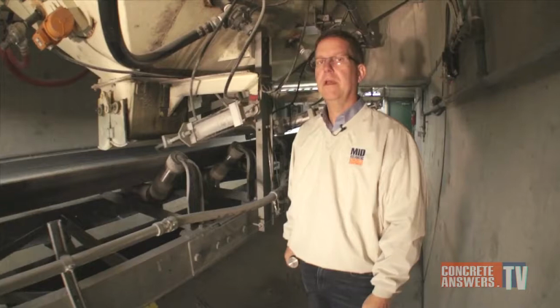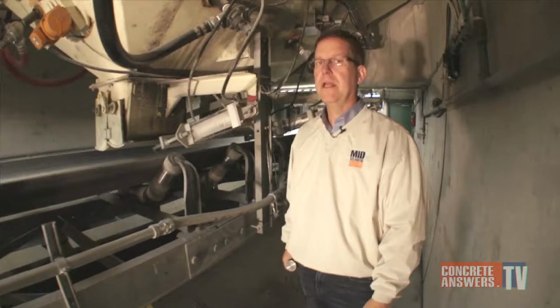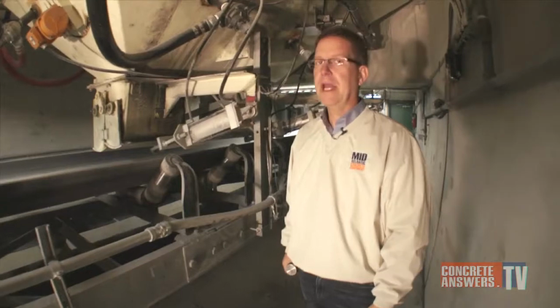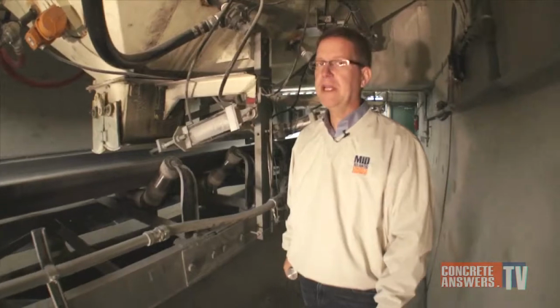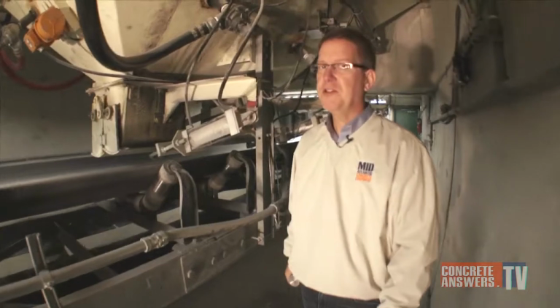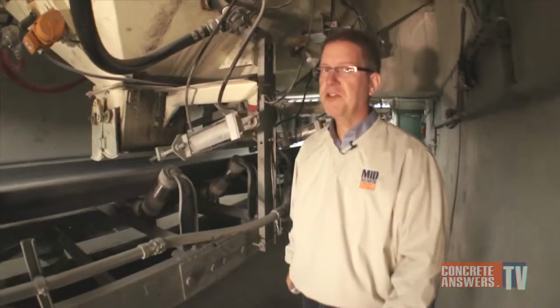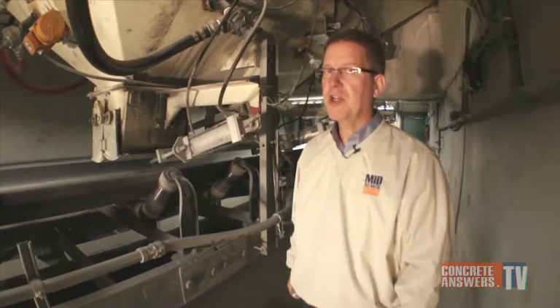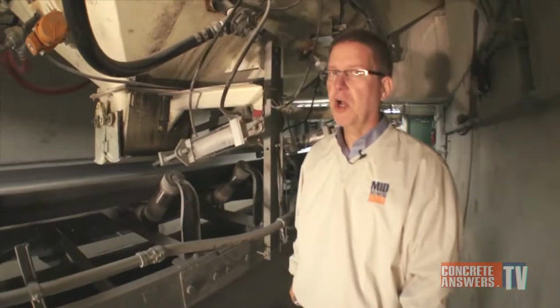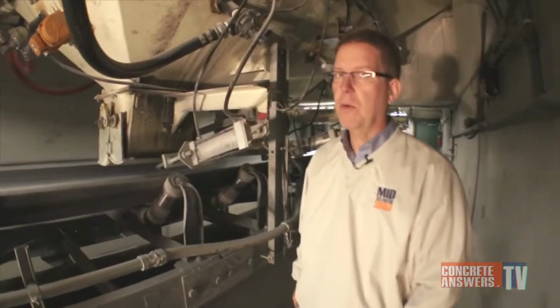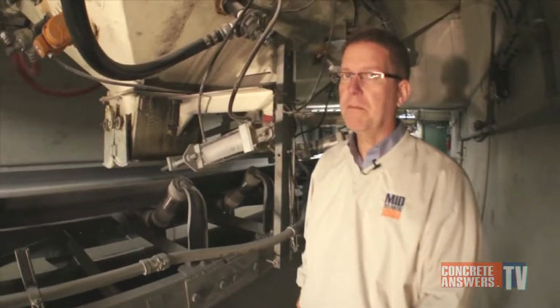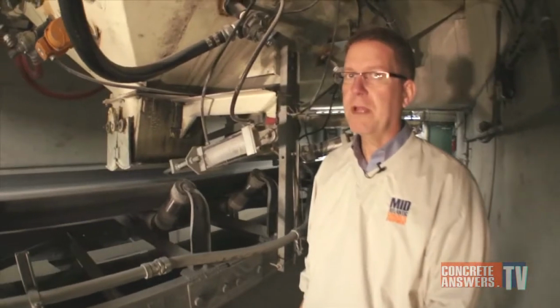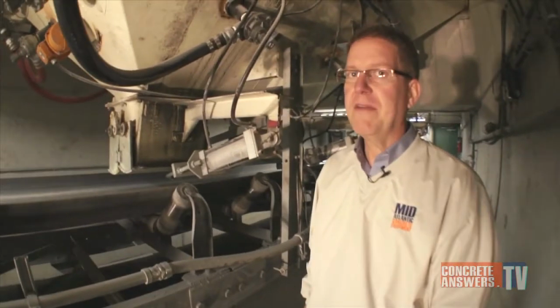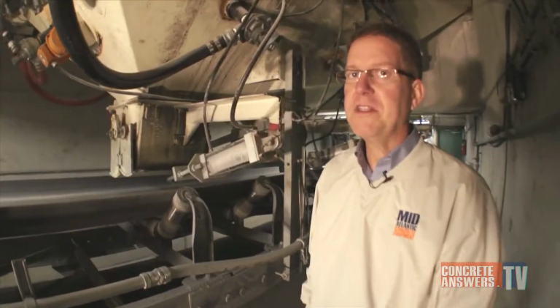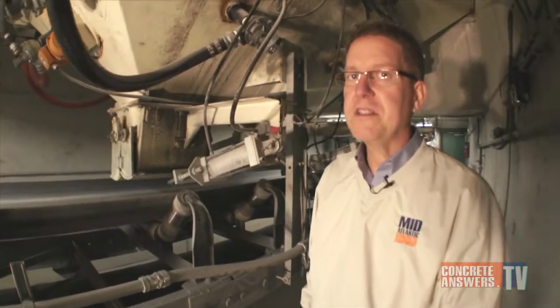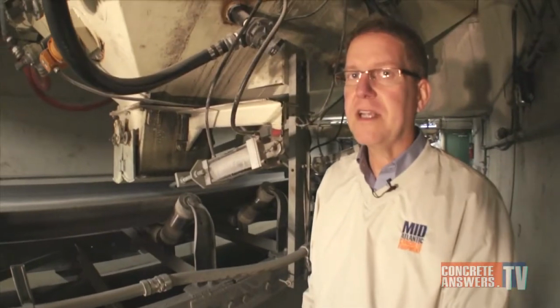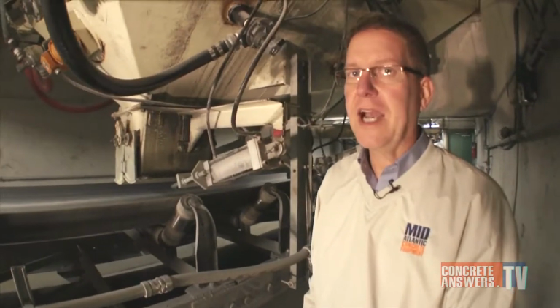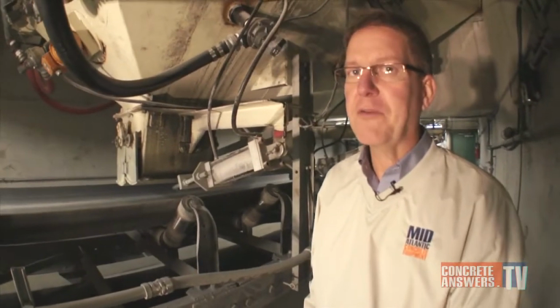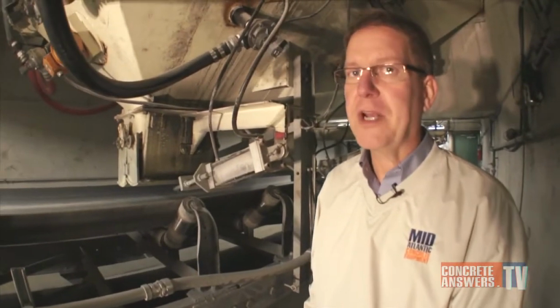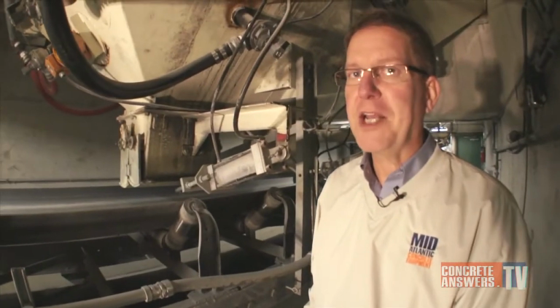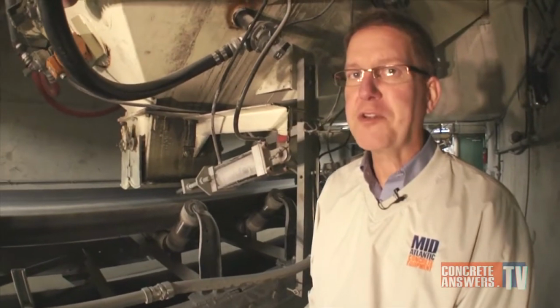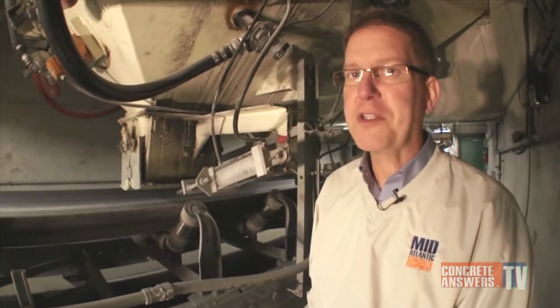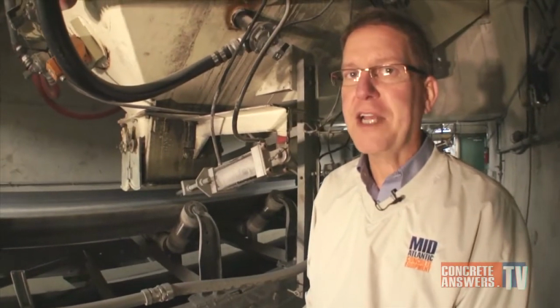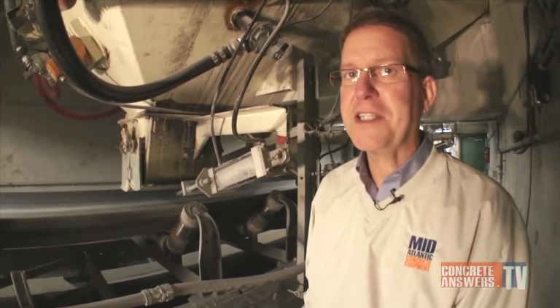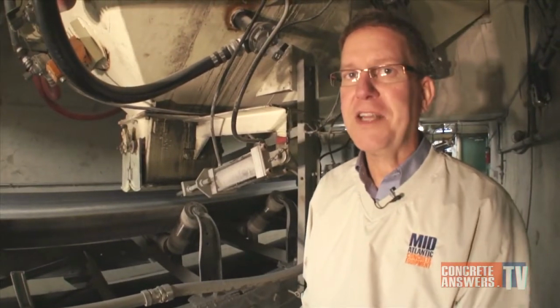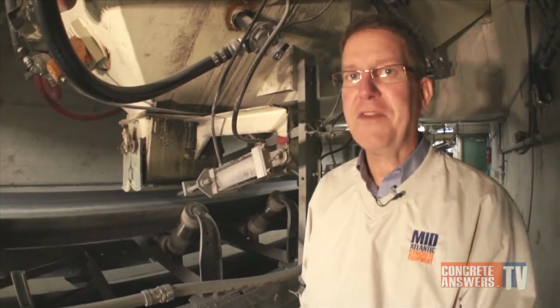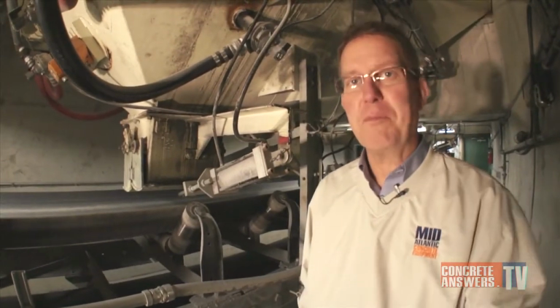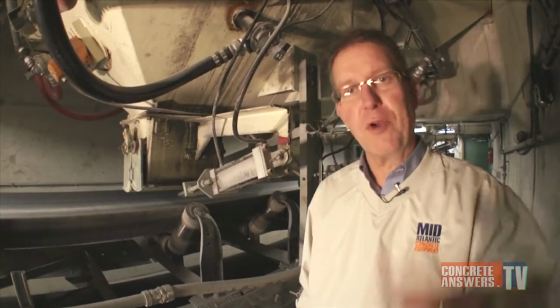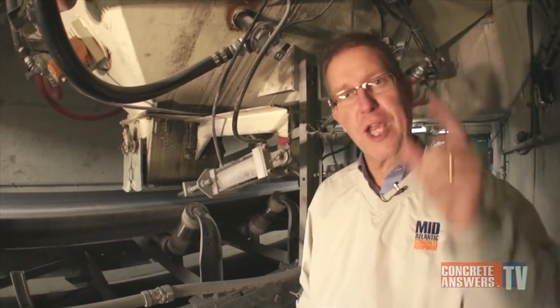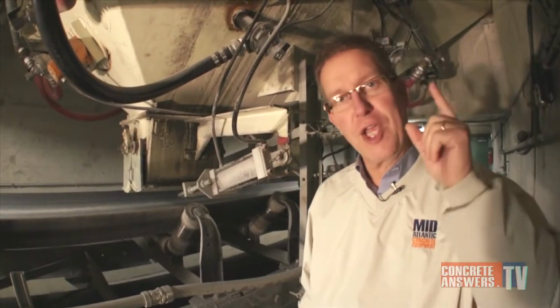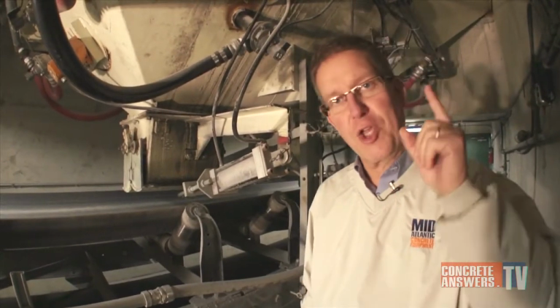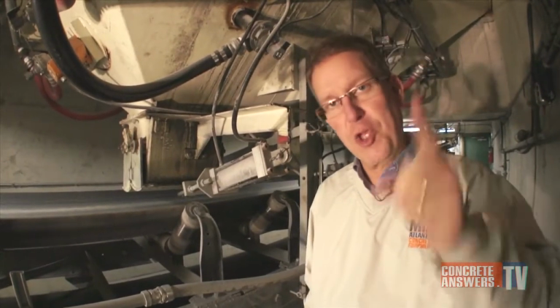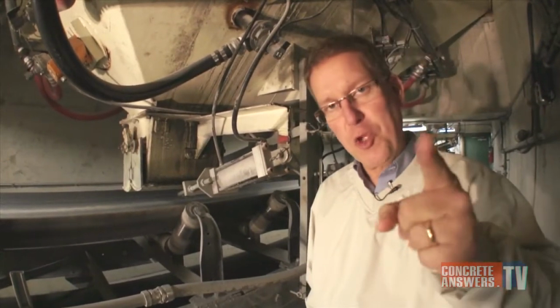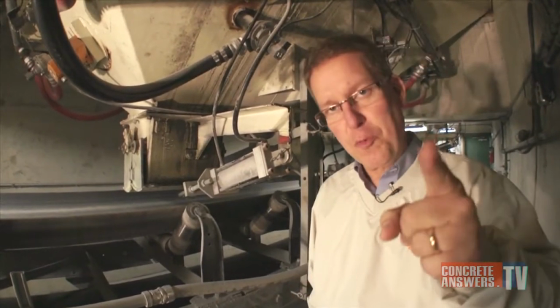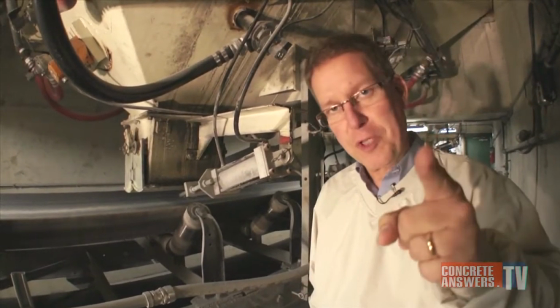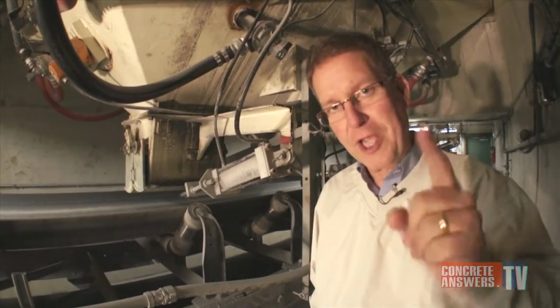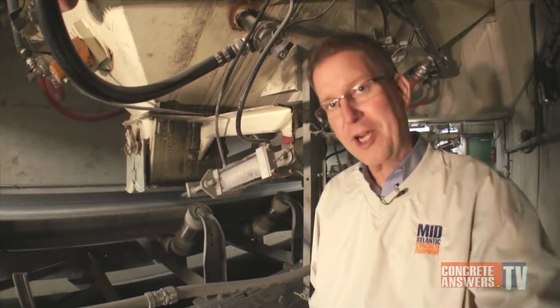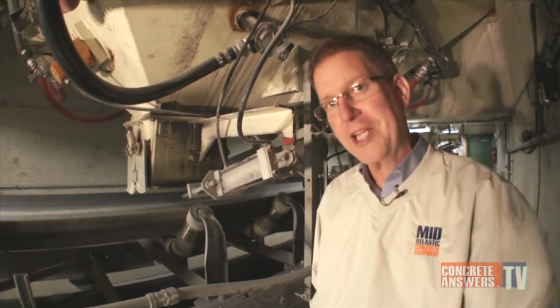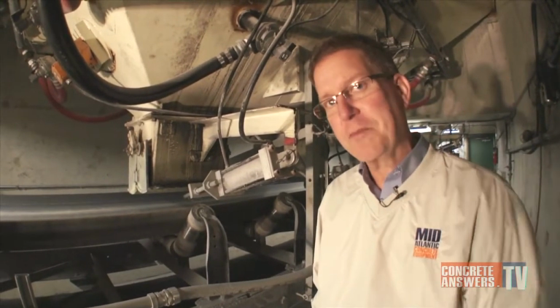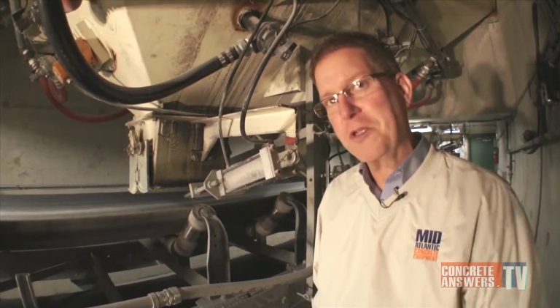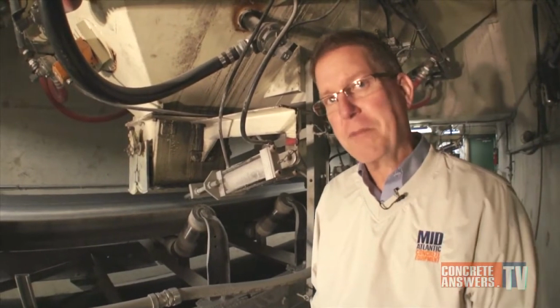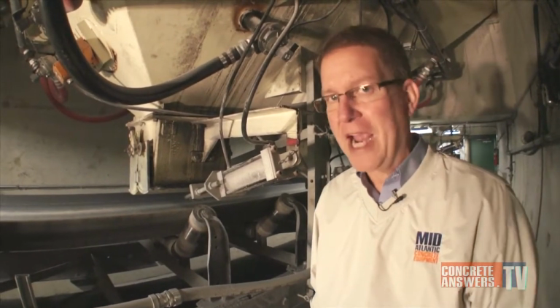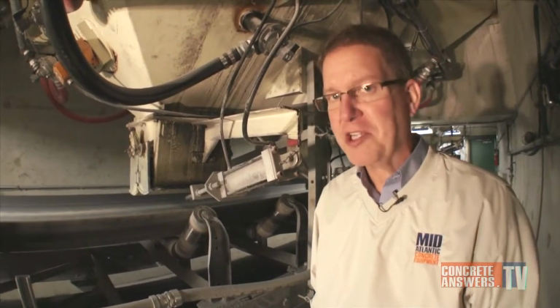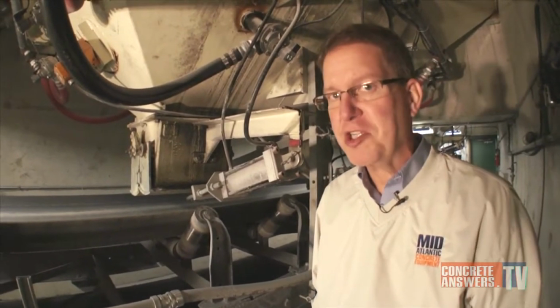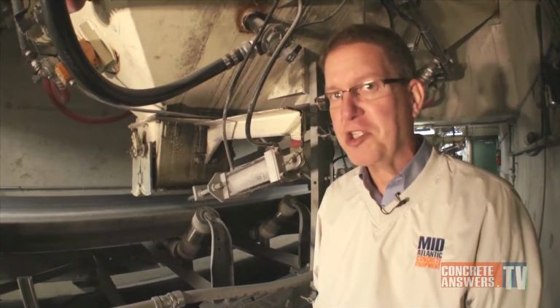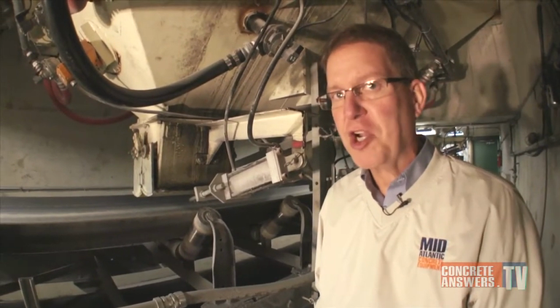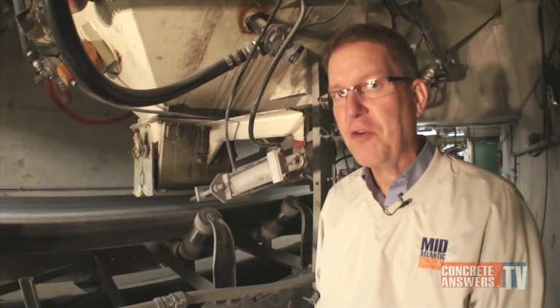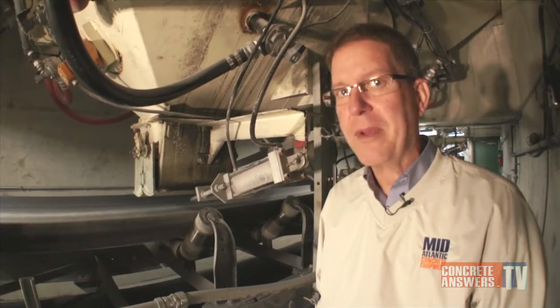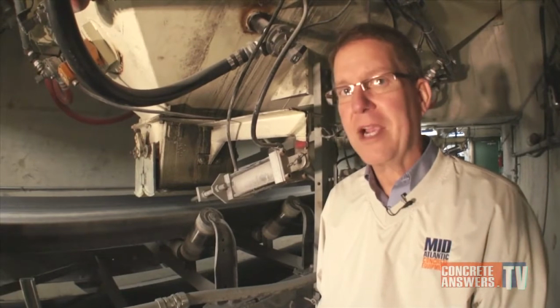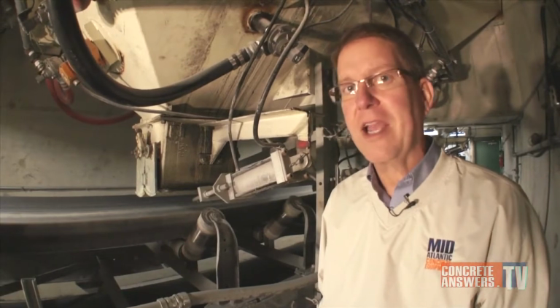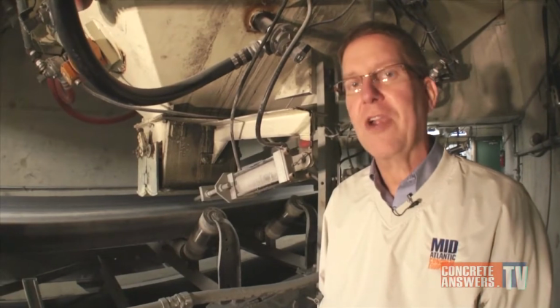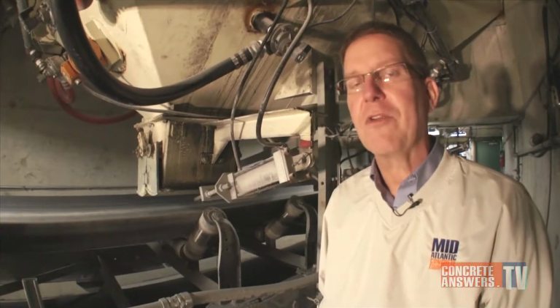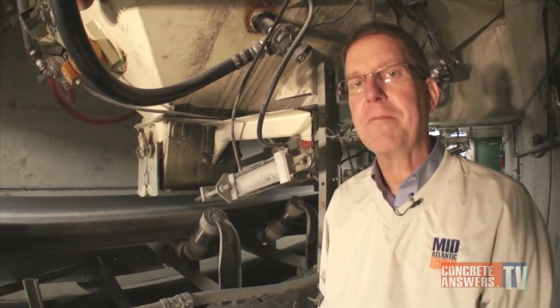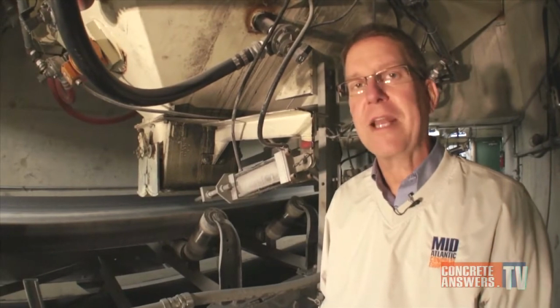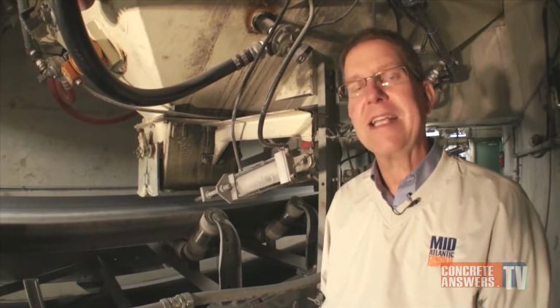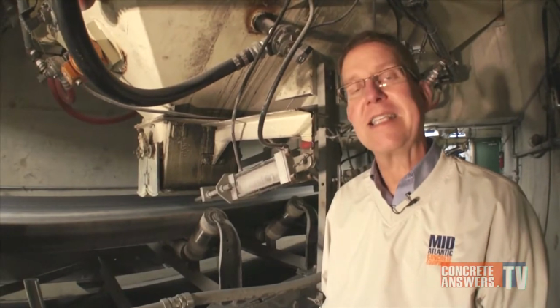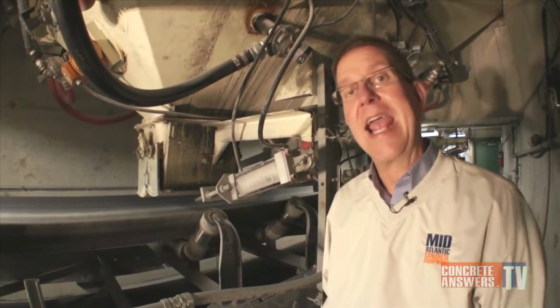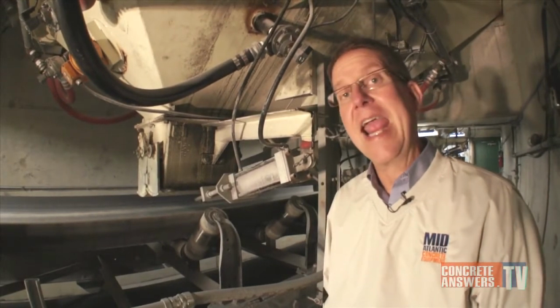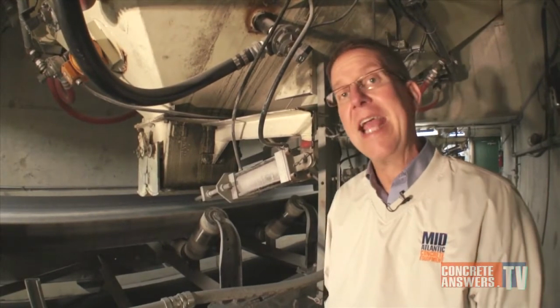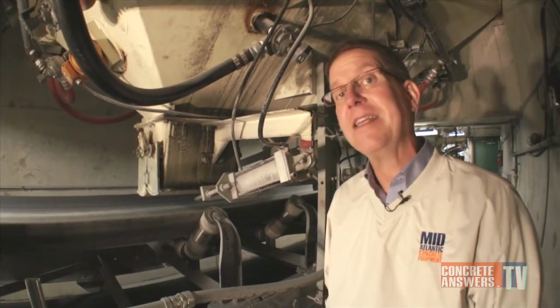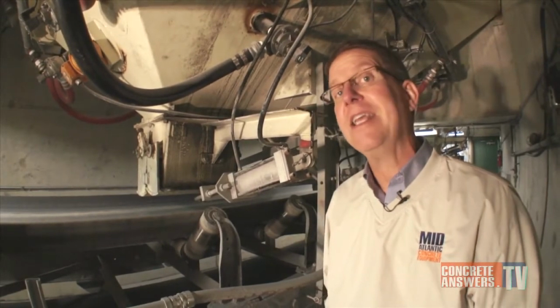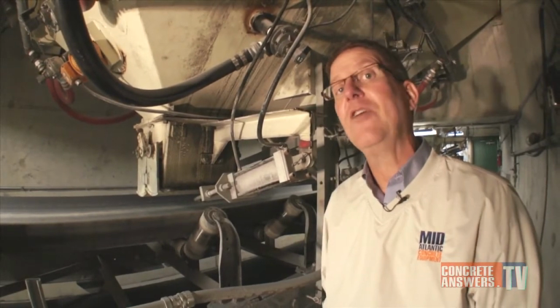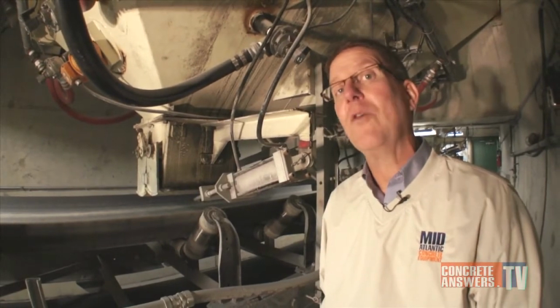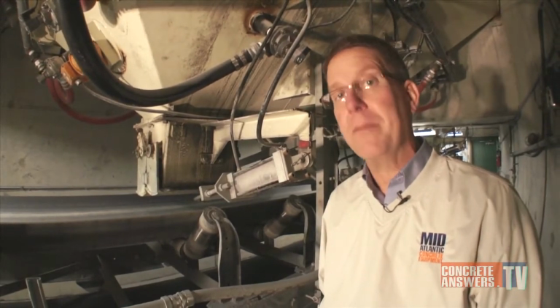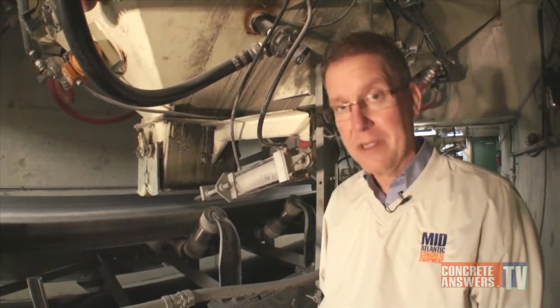Concrete Heads, Owen Blevins, ConcreteAnswers.TV, bringing you the Internet's most passionate show about concrete plants and equipment.